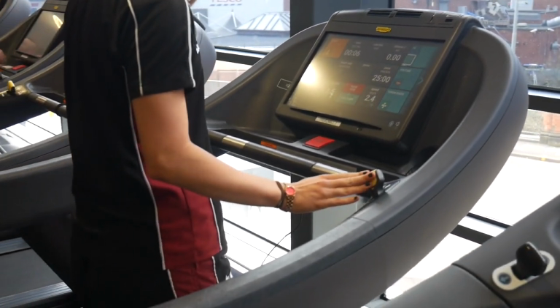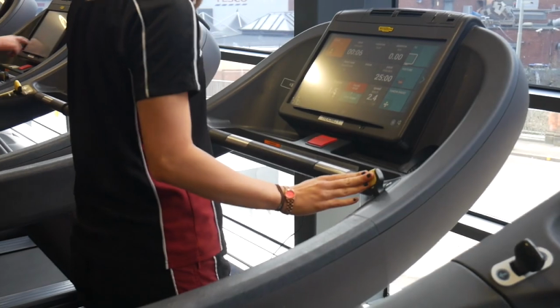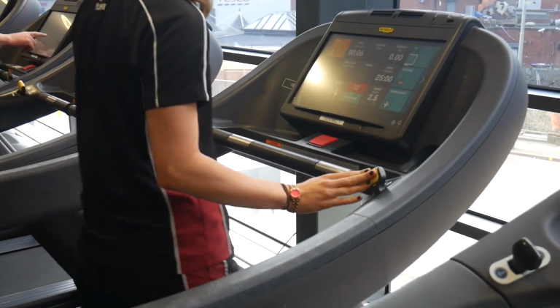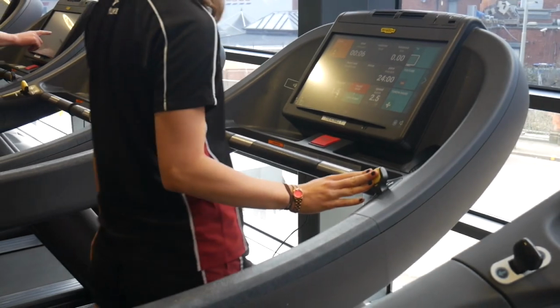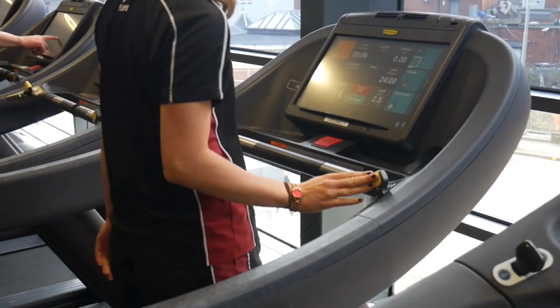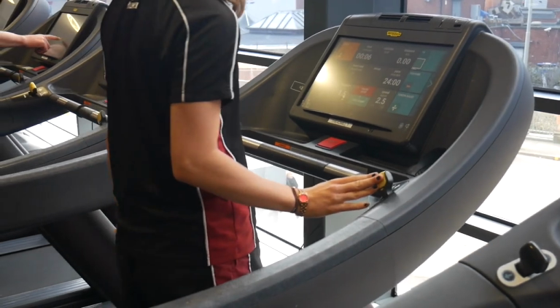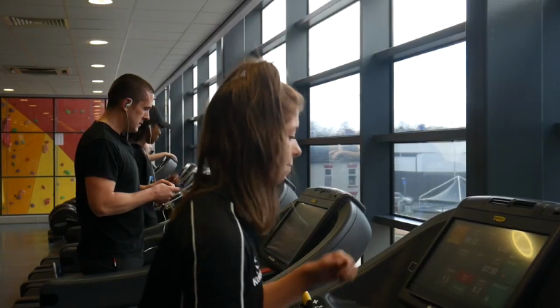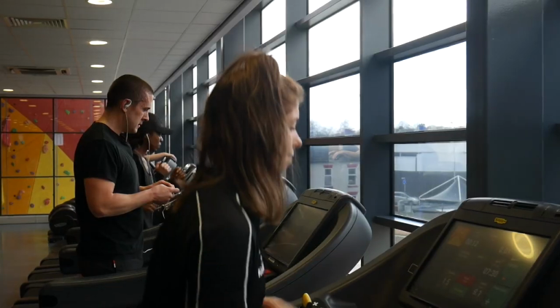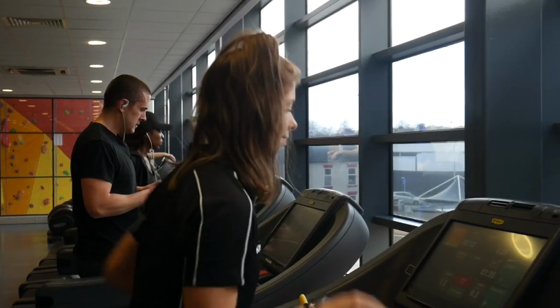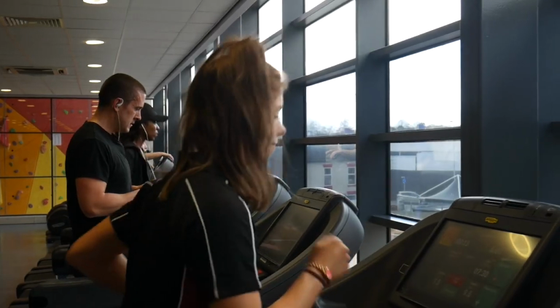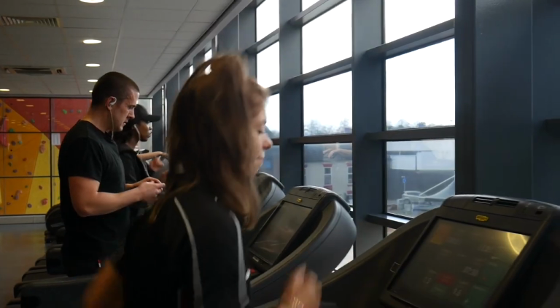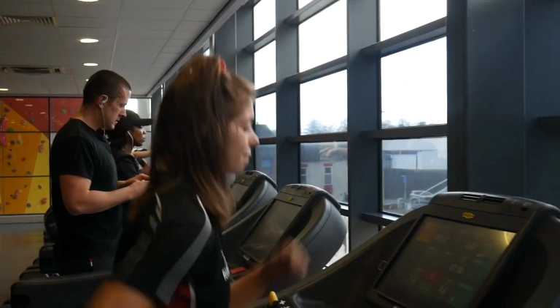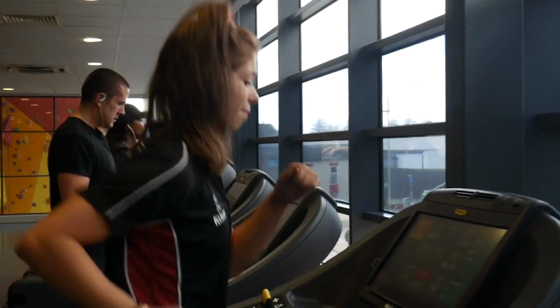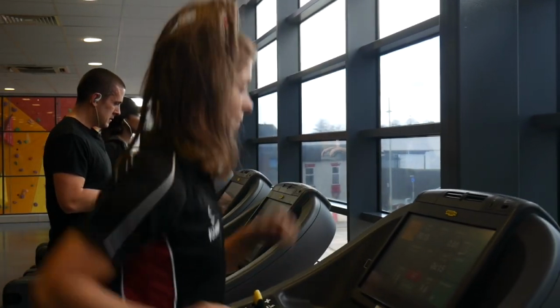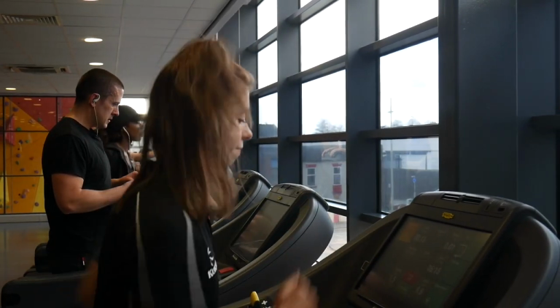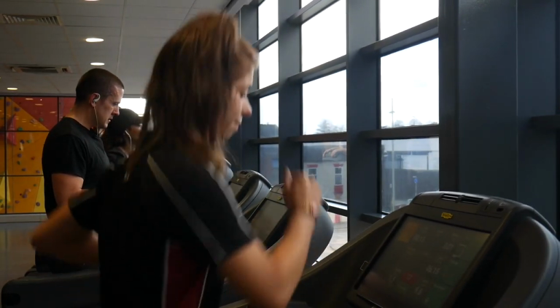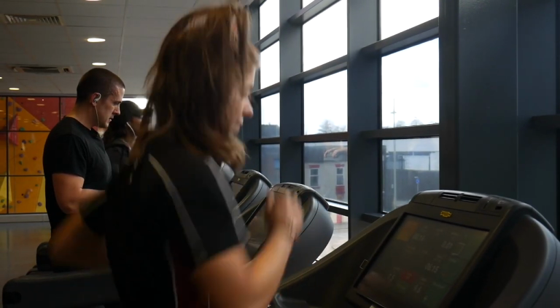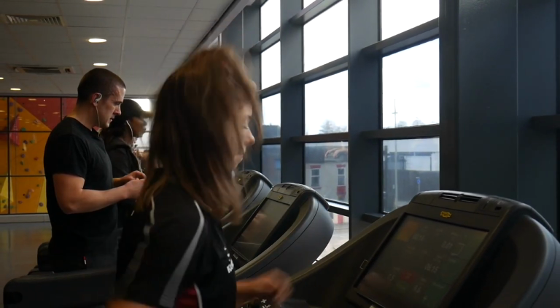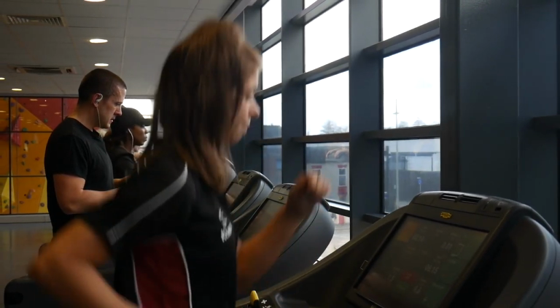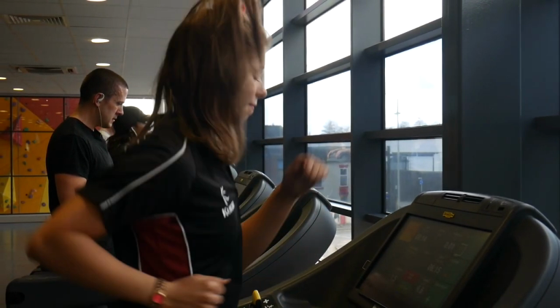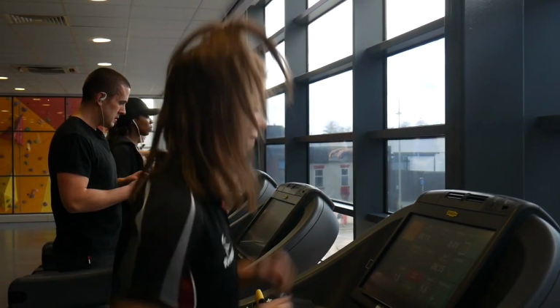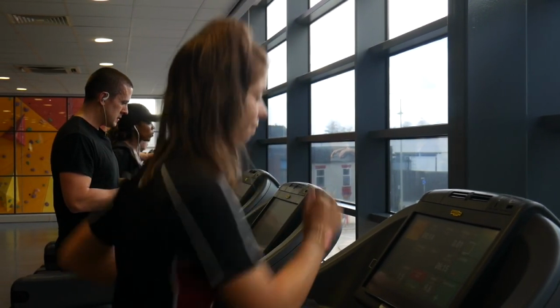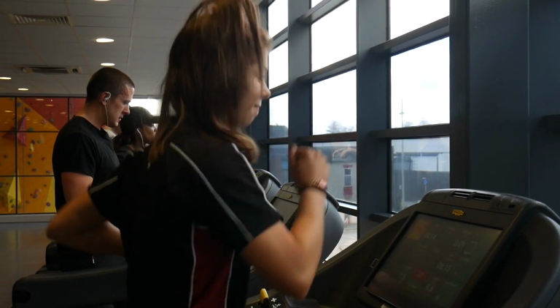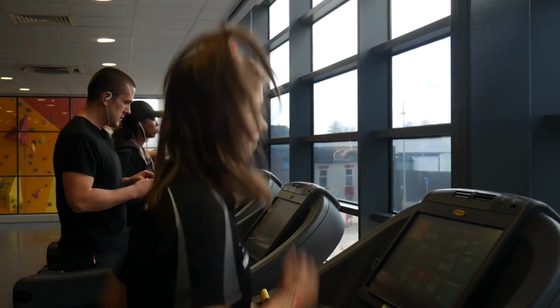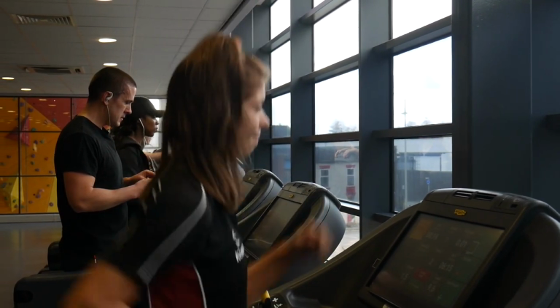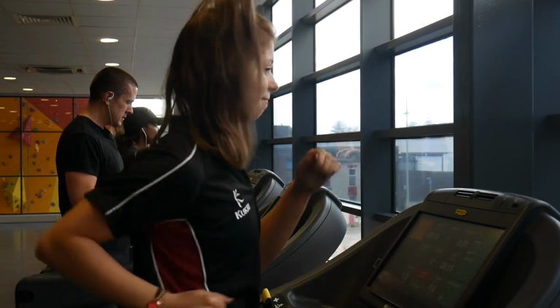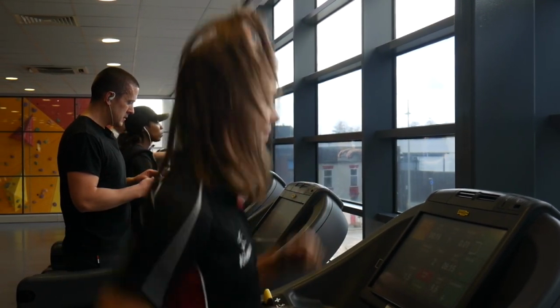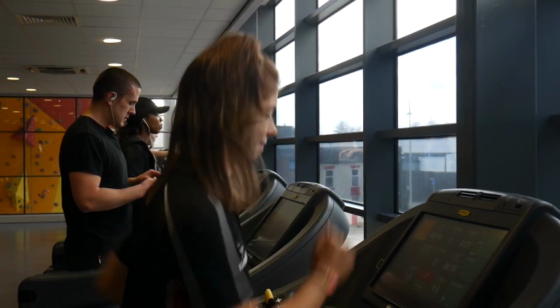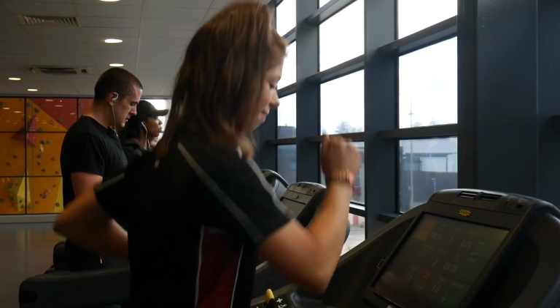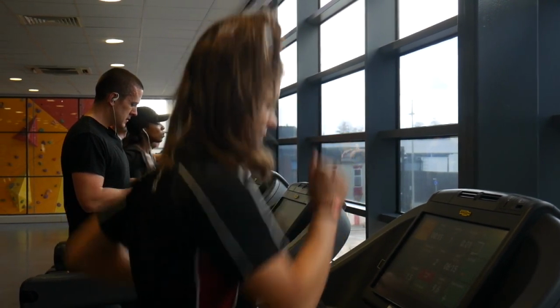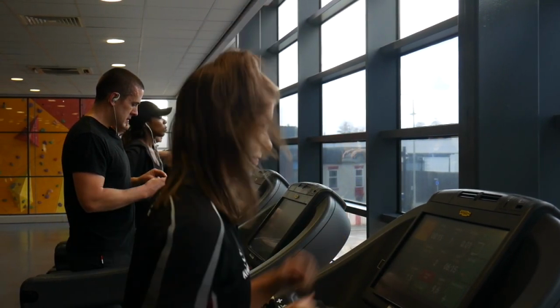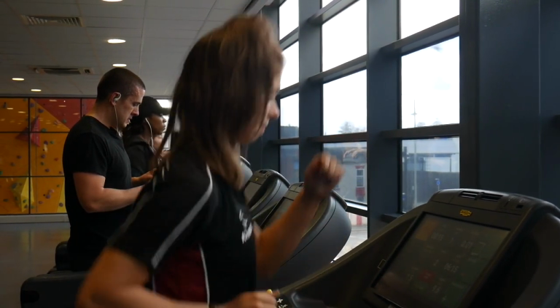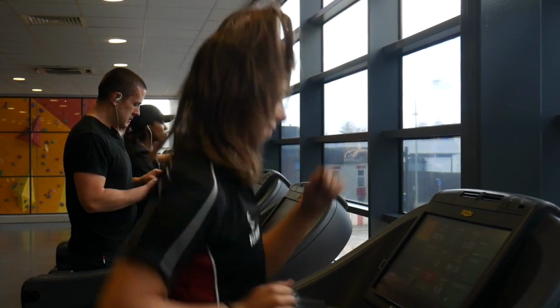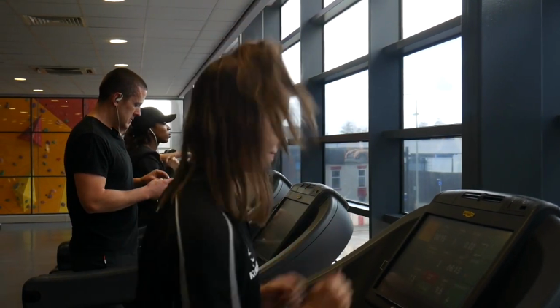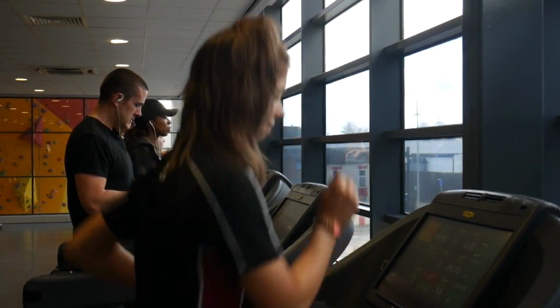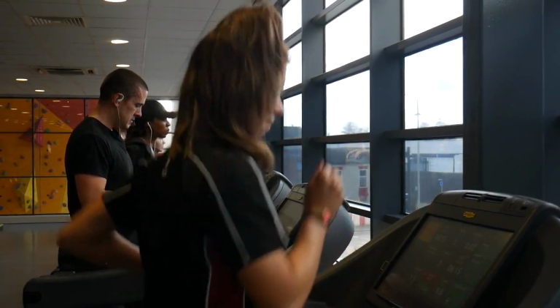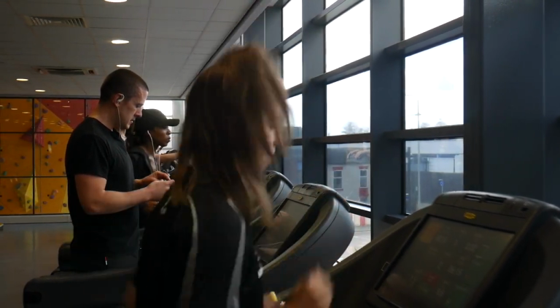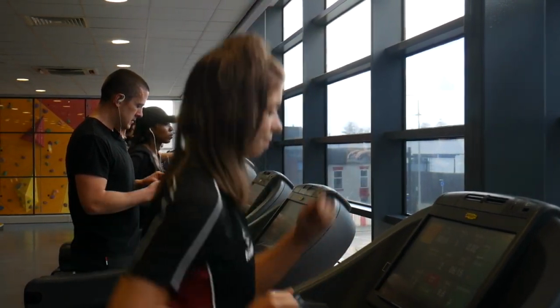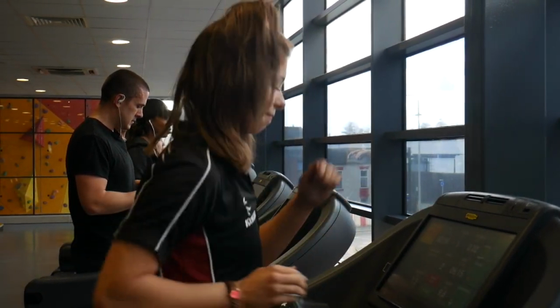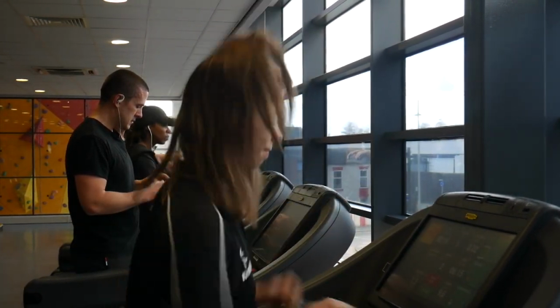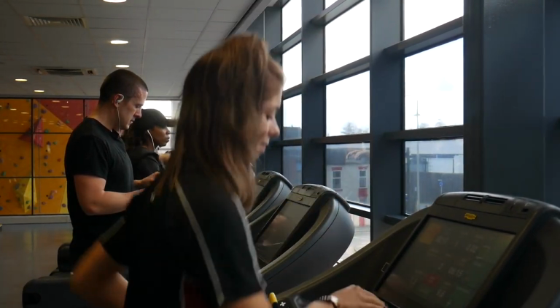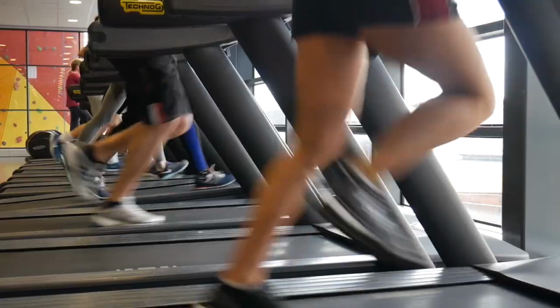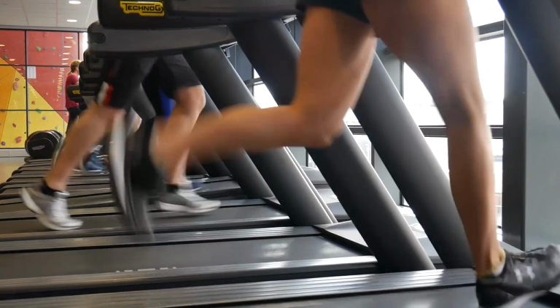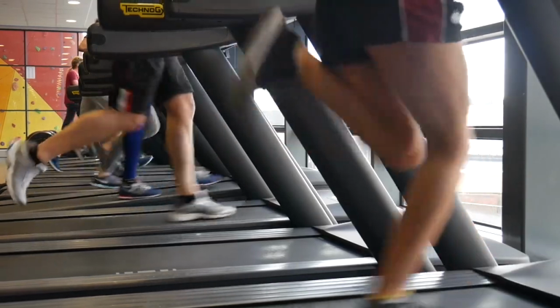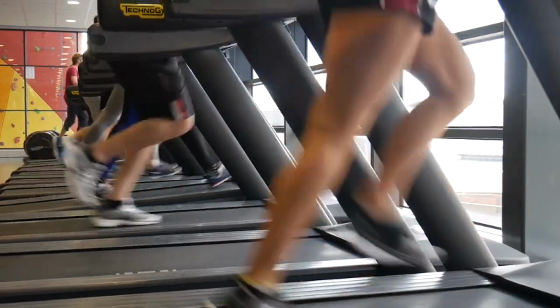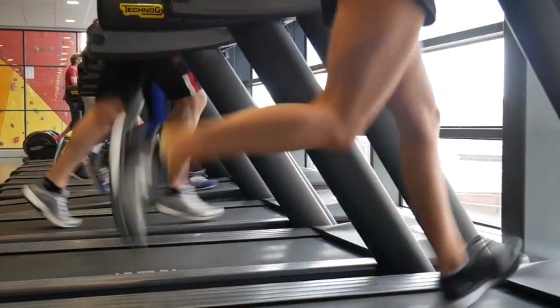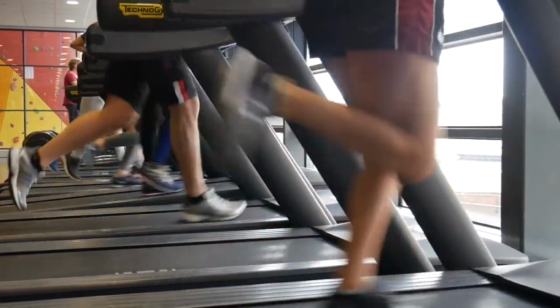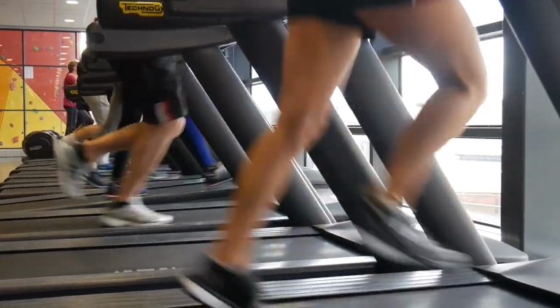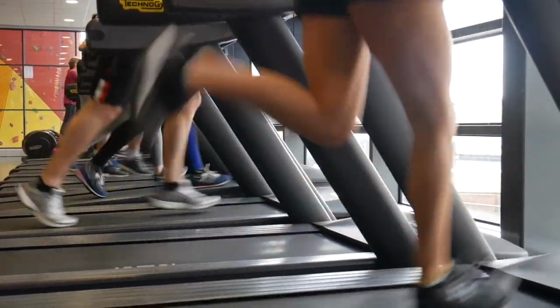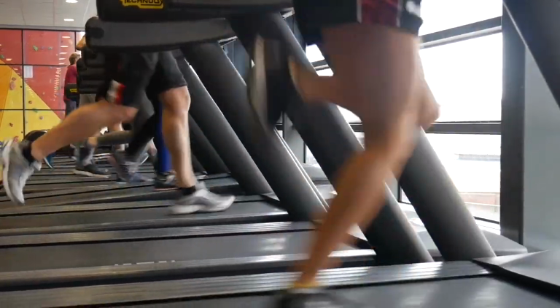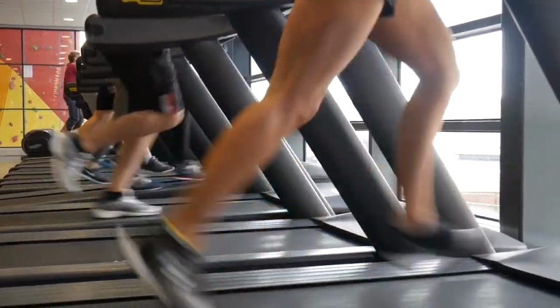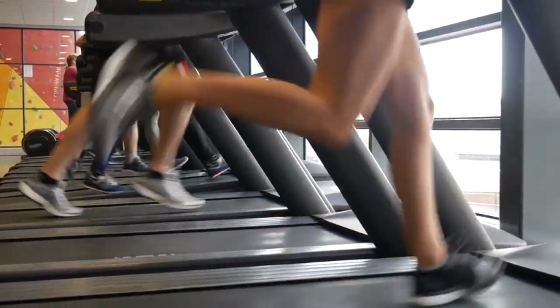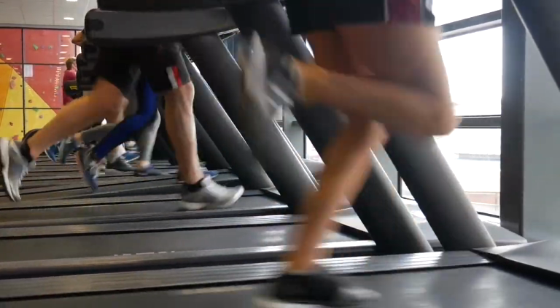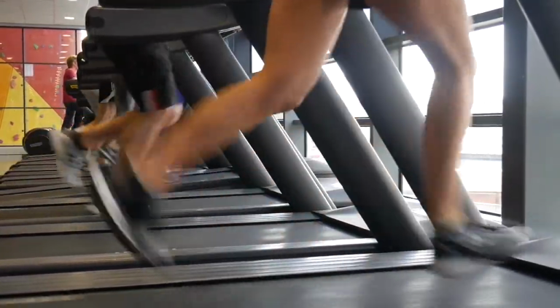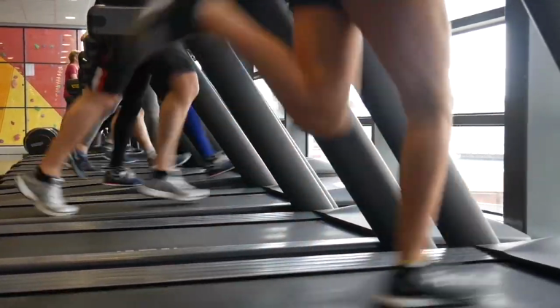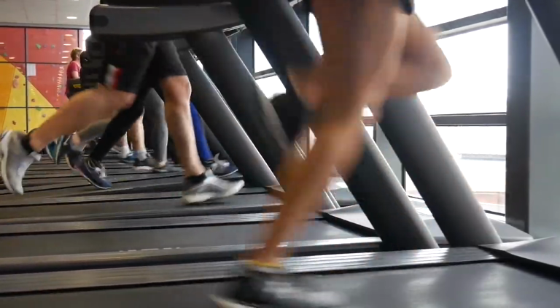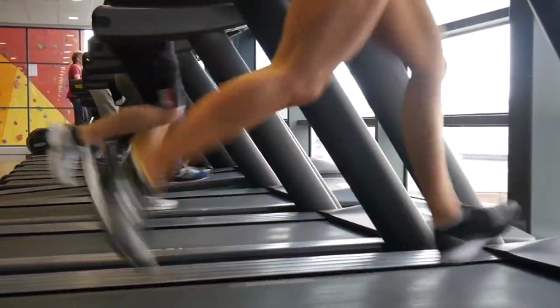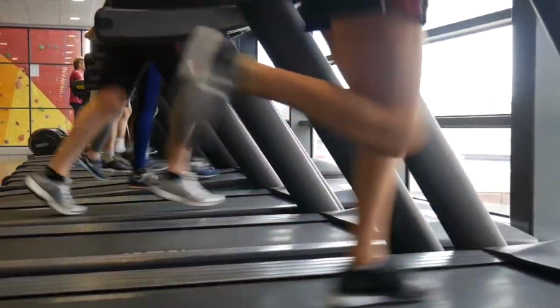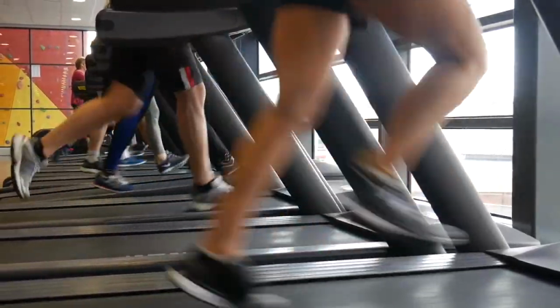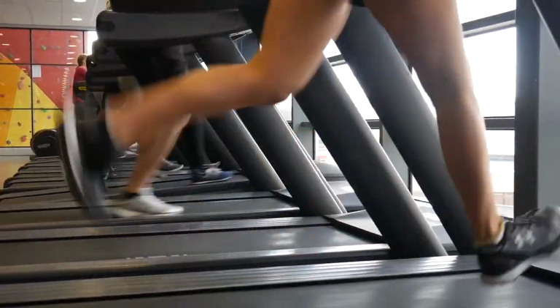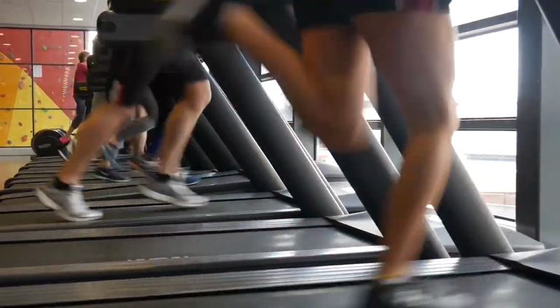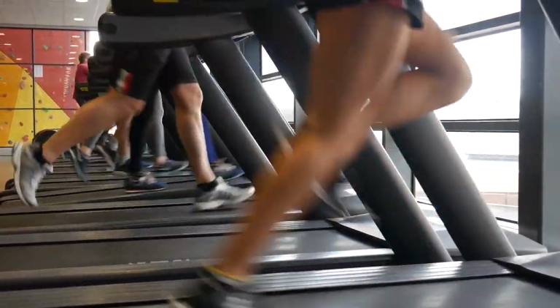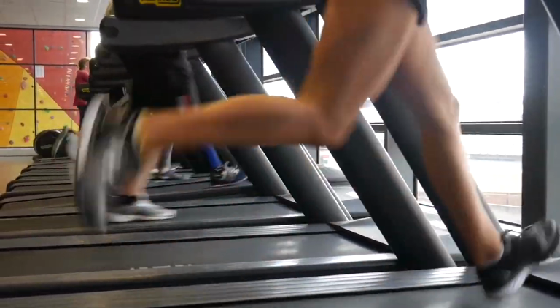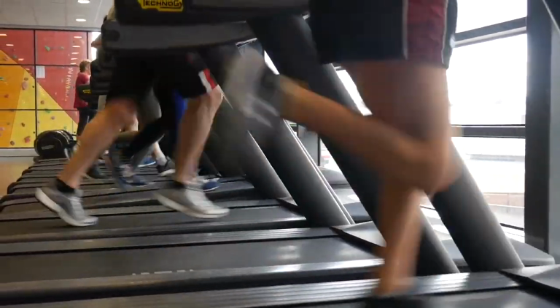If you see a flashing envelope on the screen, please click on it. This is a member of the Leisure Centre team putting out a message to the users.